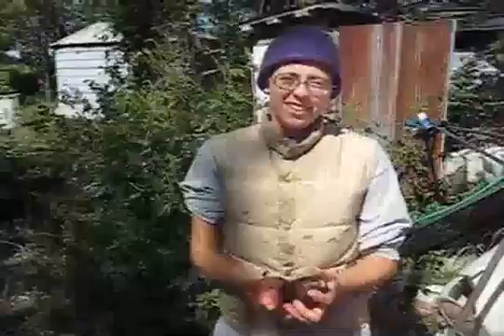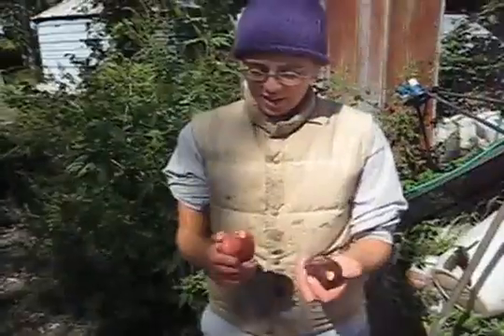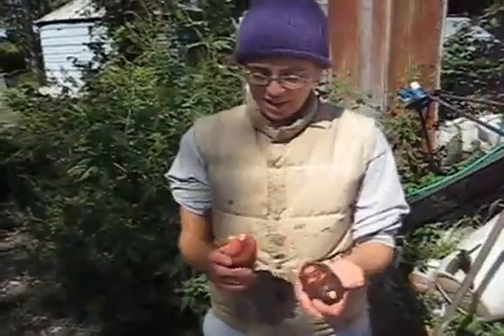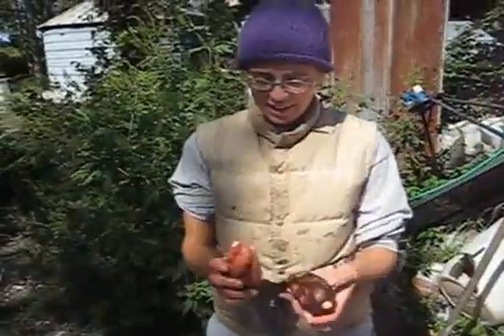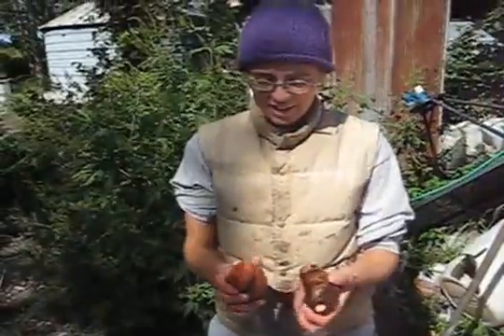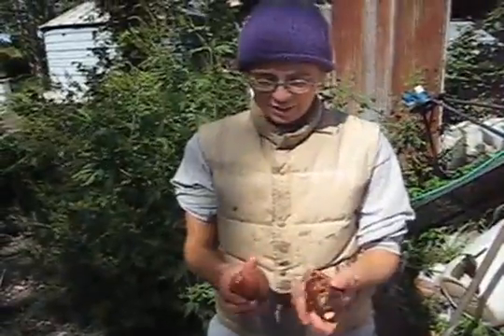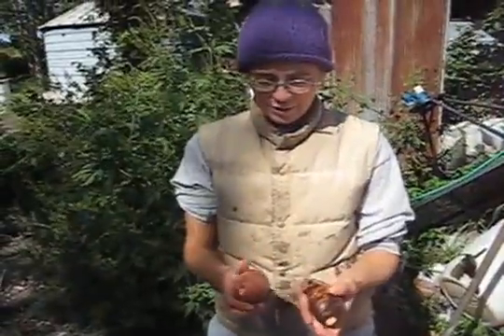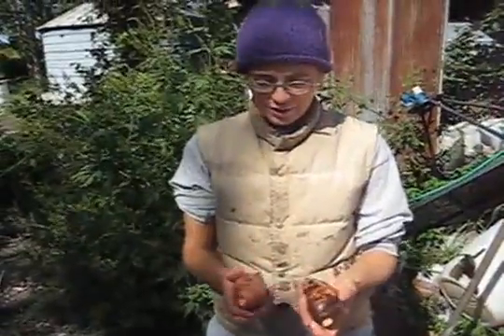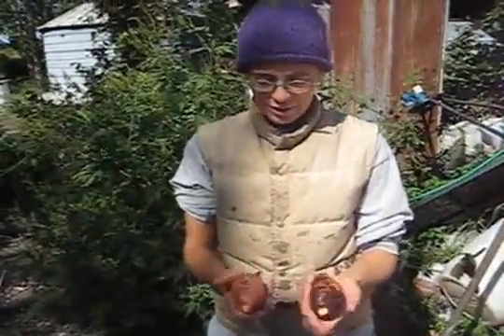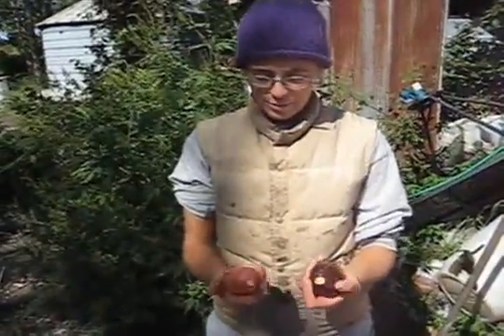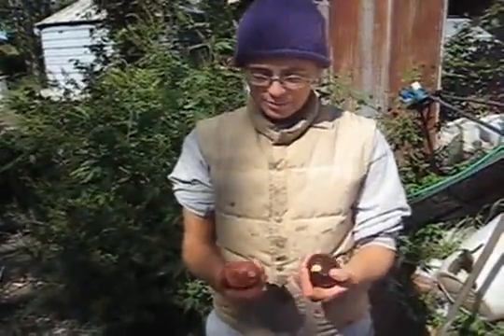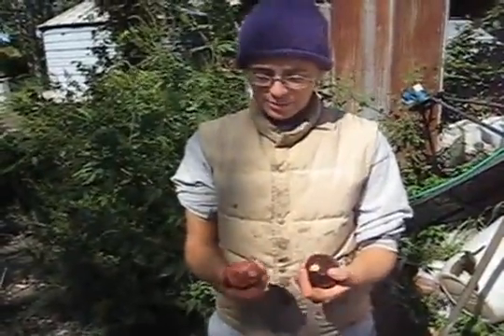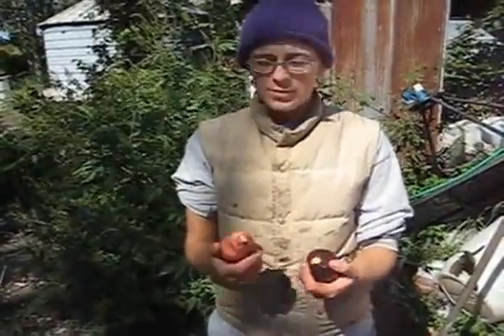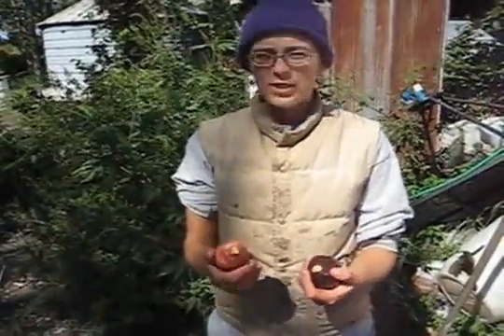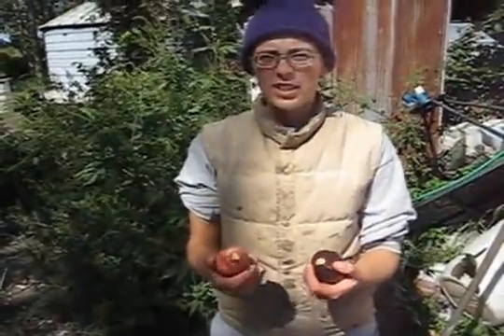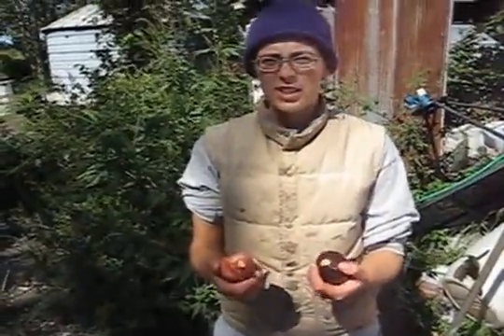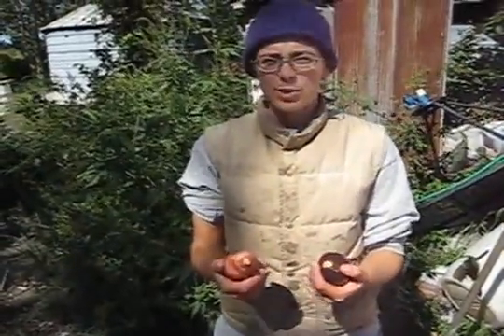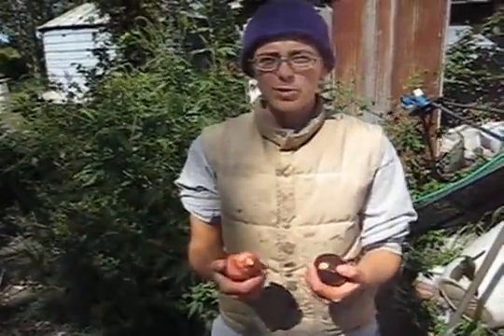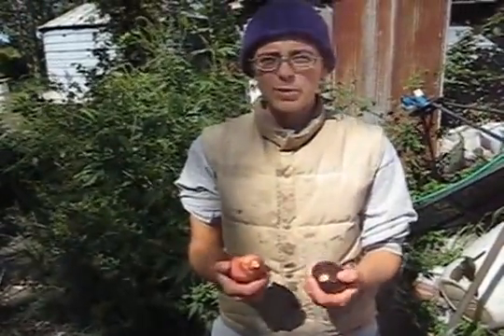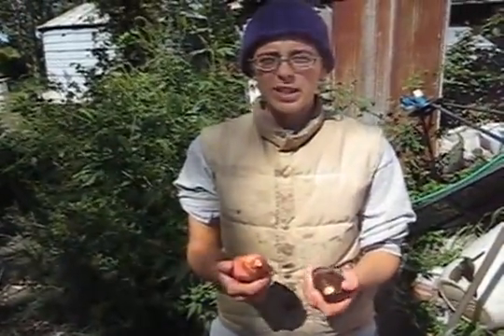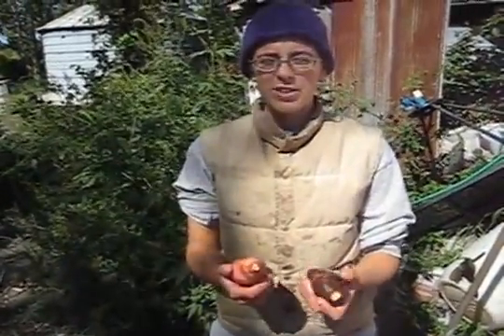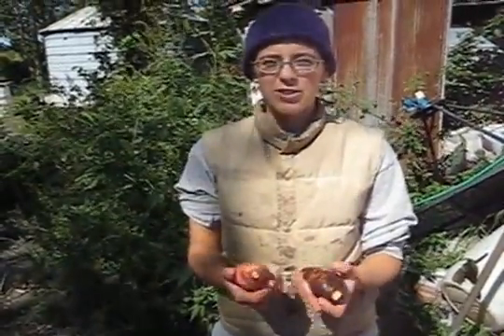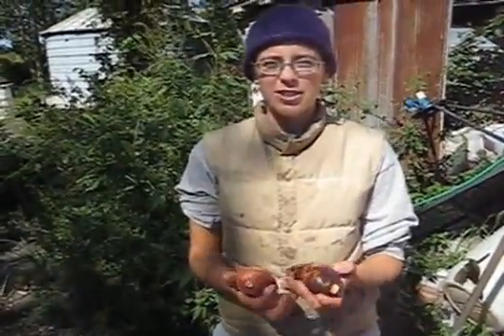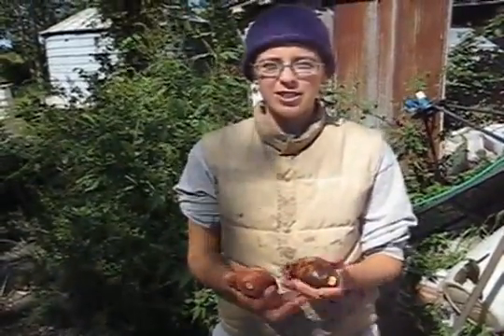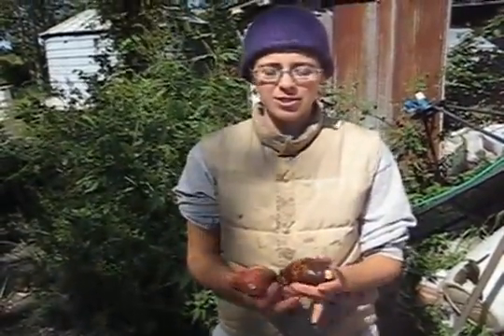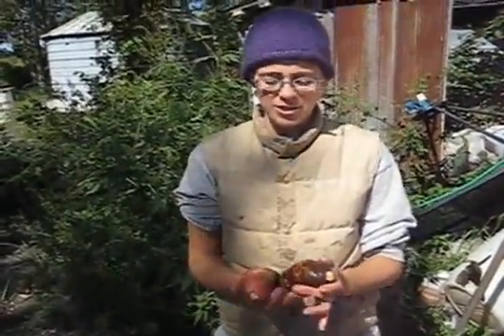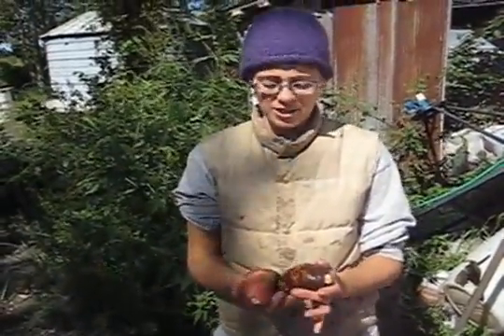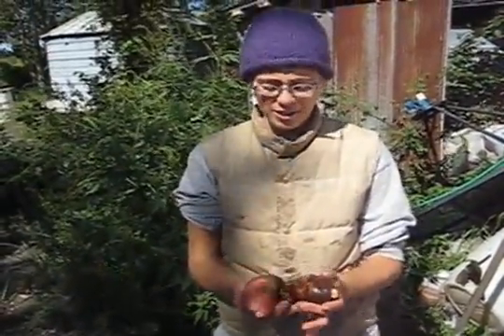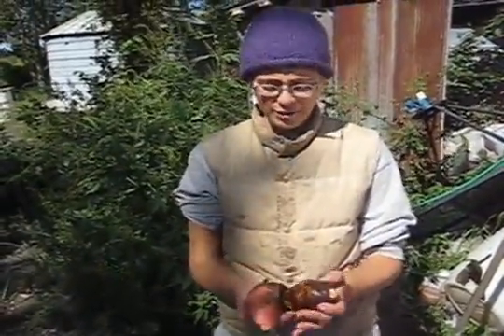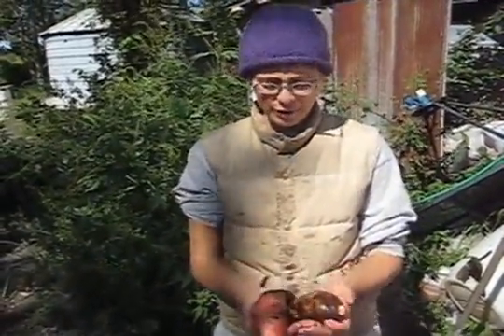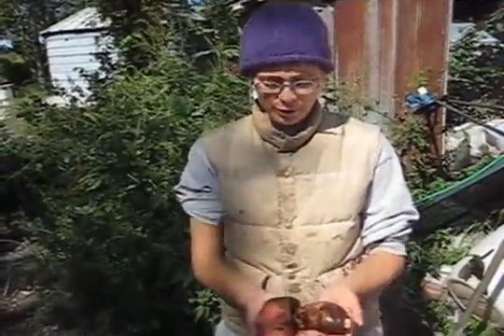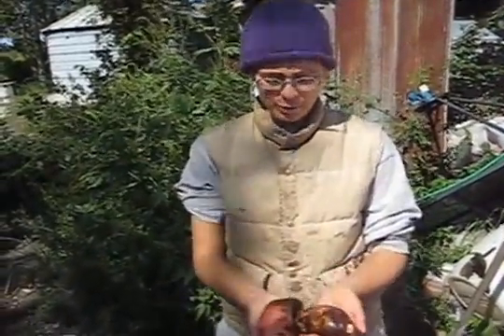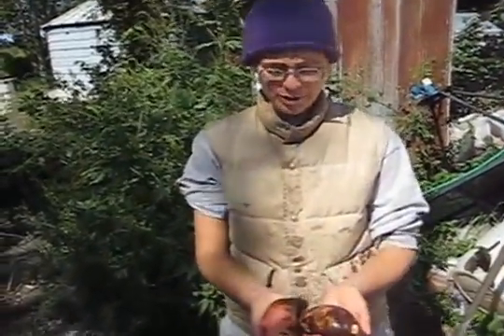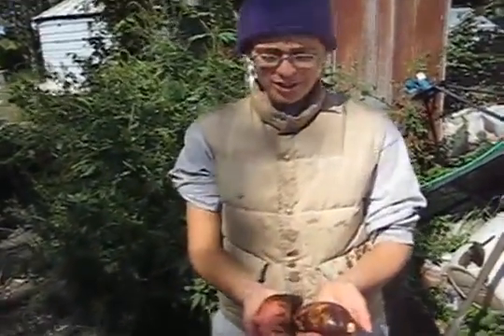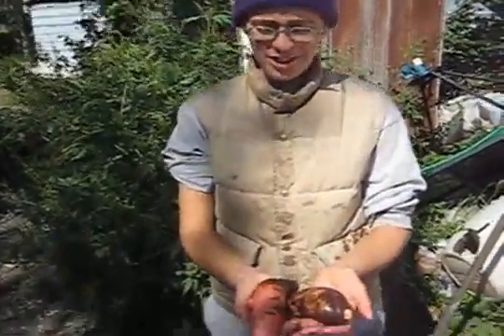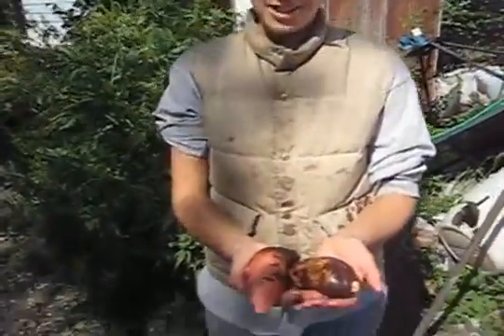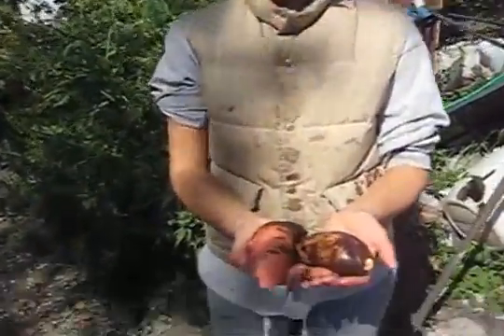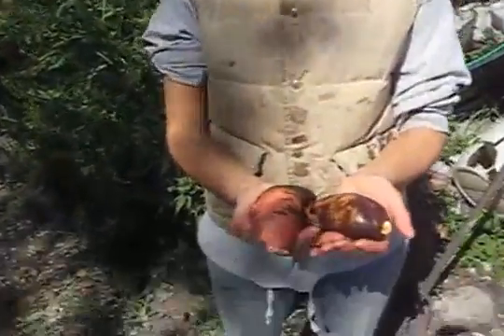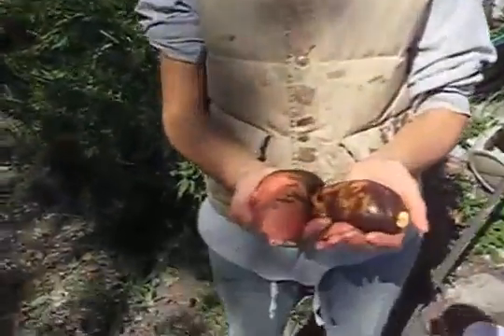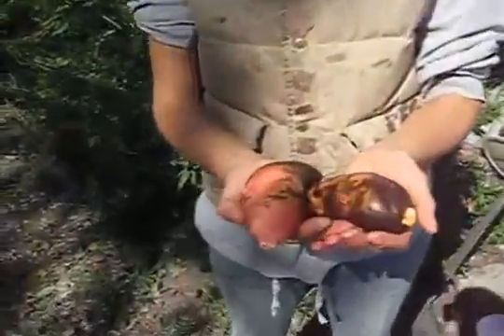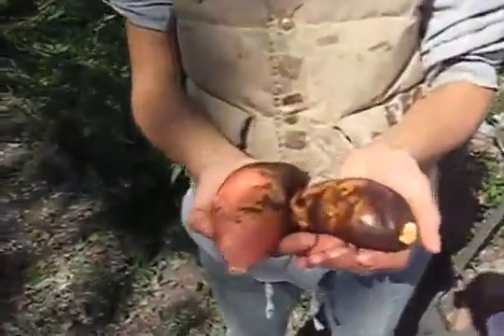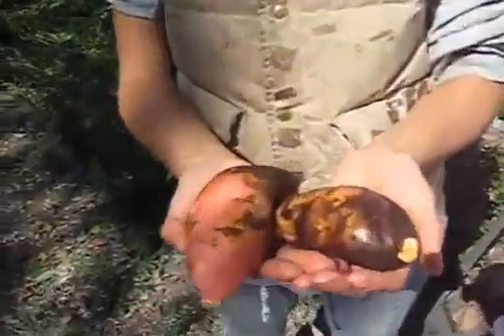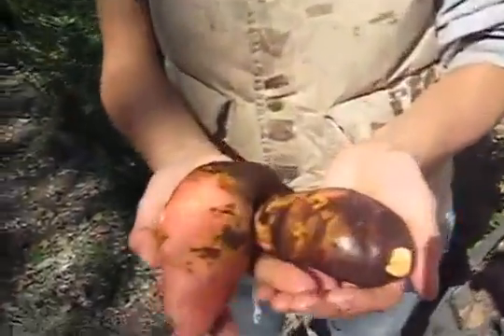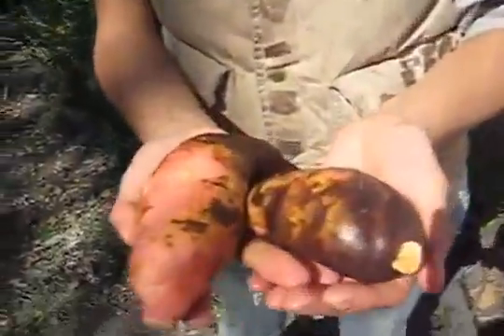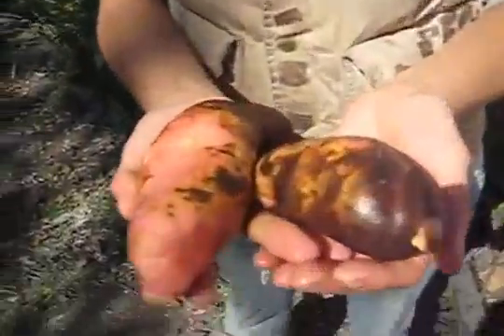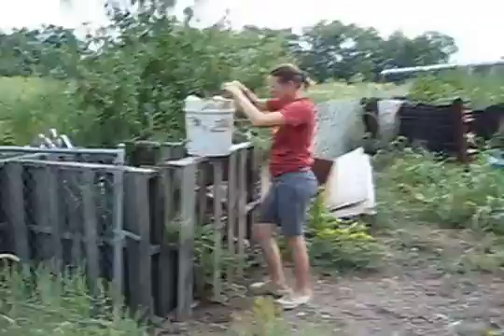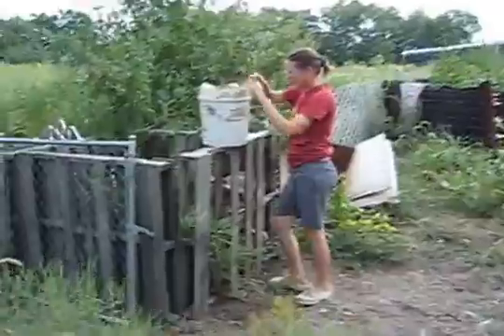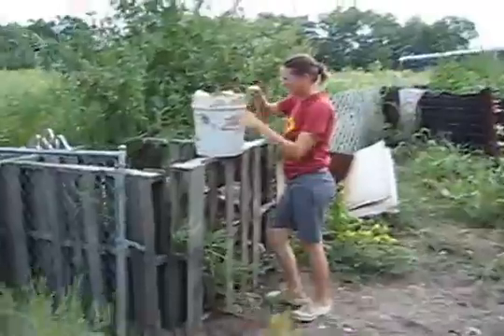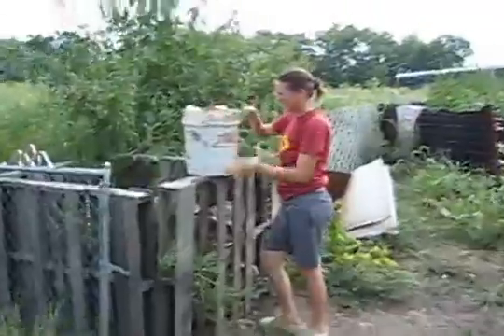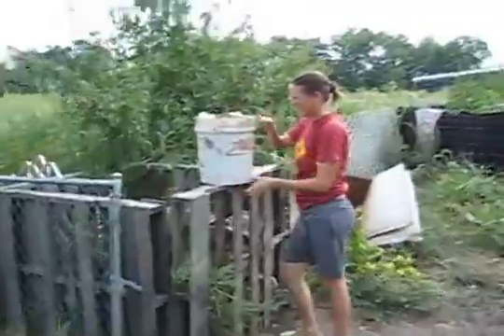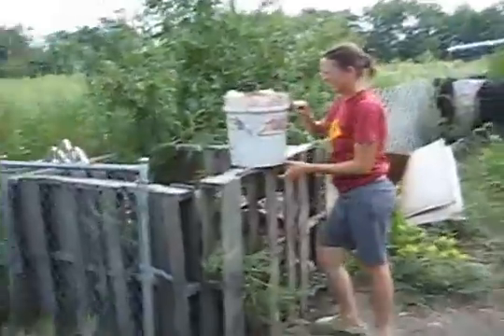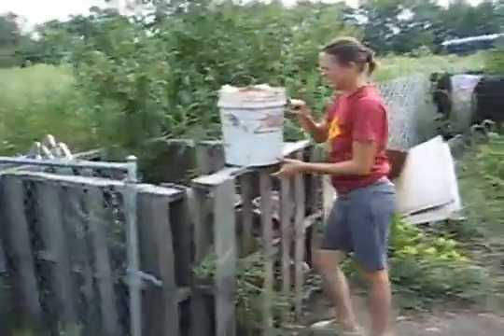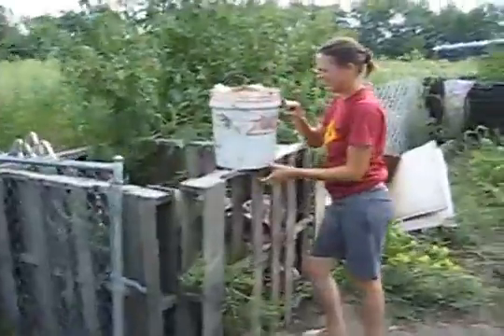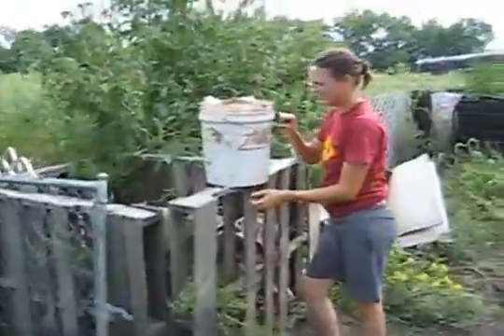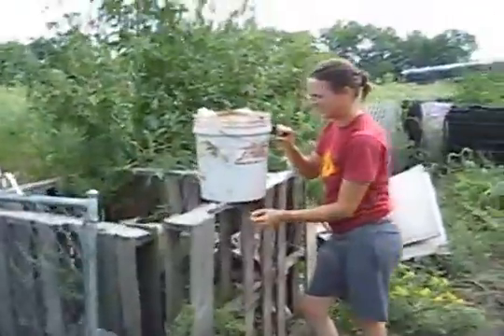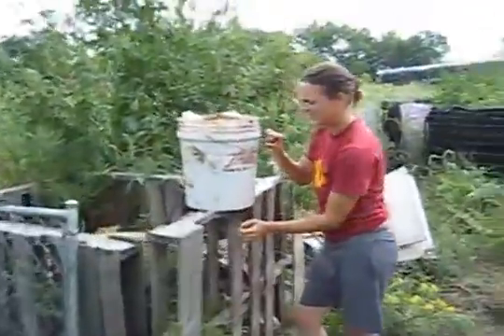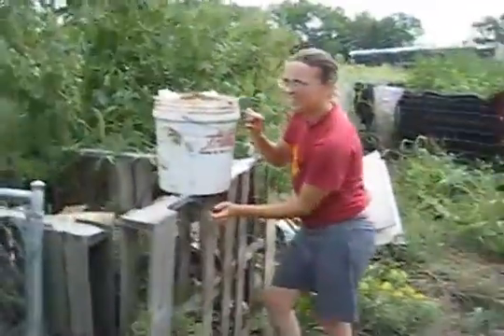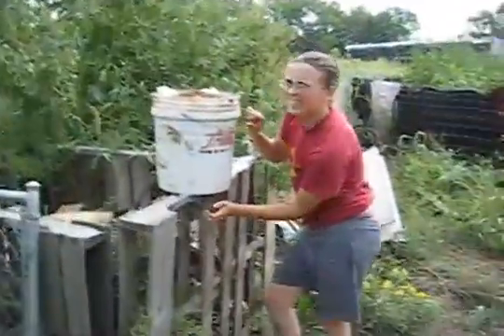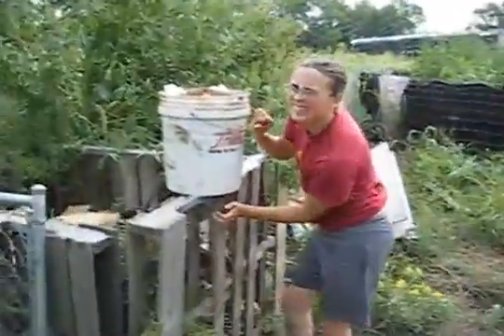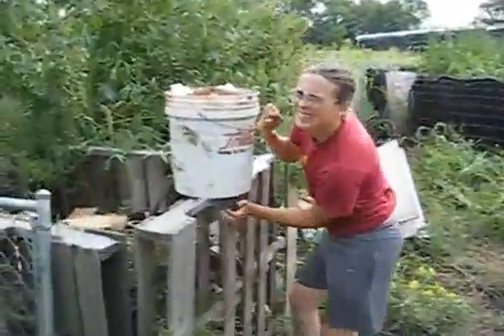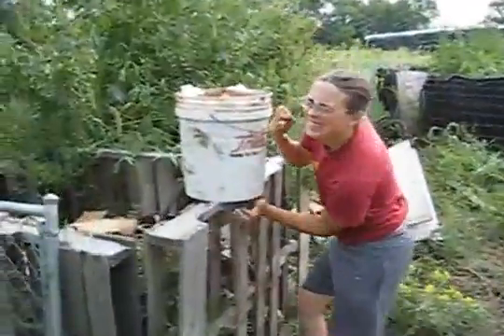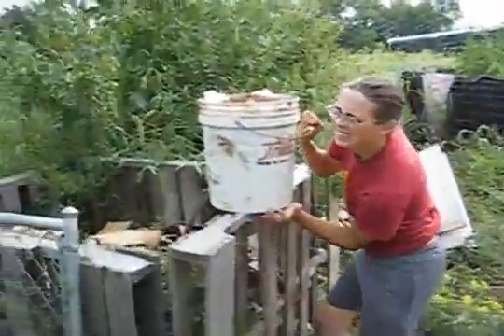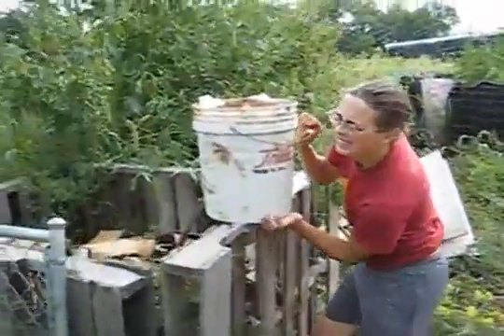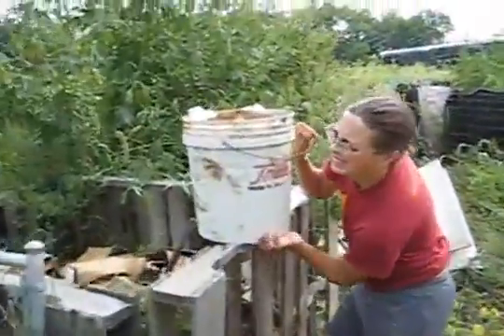Got hungry for some sweet potatoes, so these are the first ones I dug up from our garden. Here we have one of our not-so-pleasant chores.